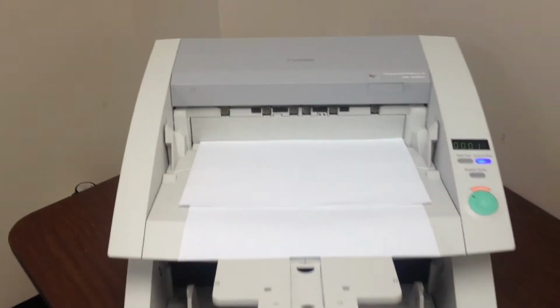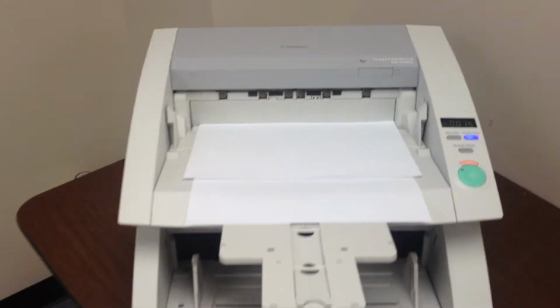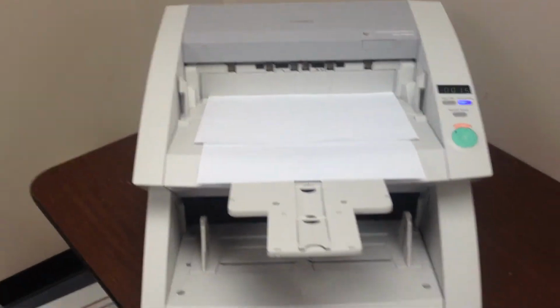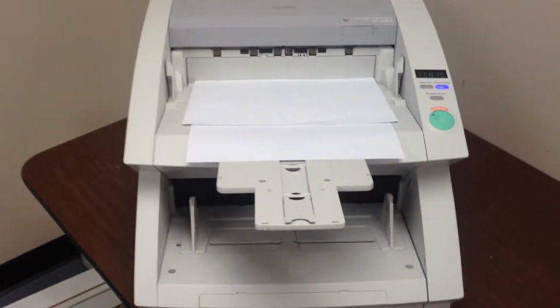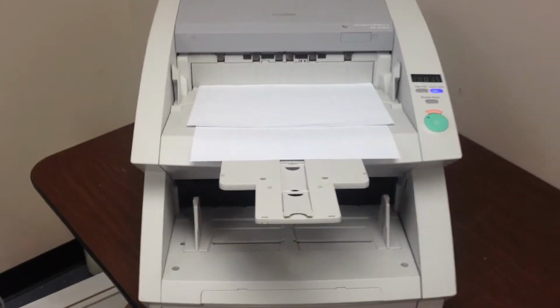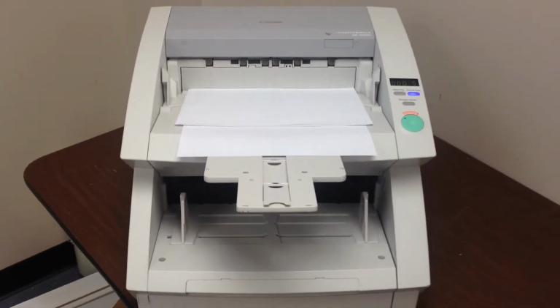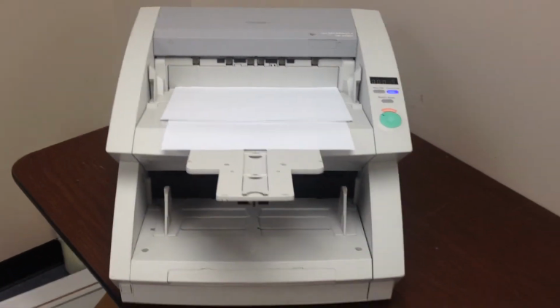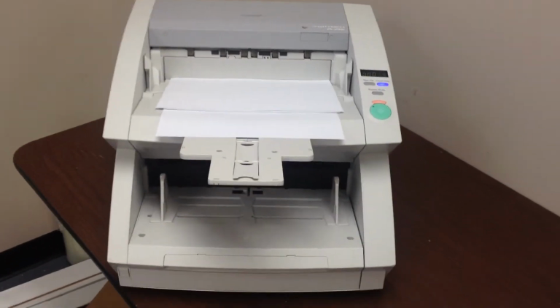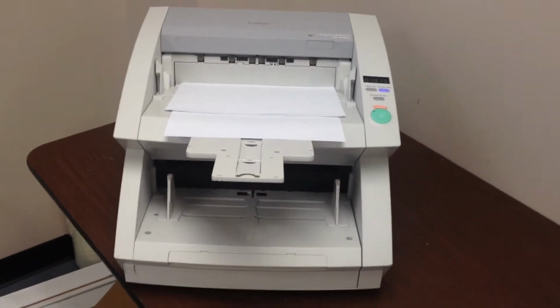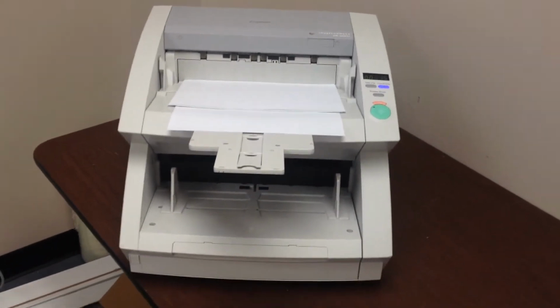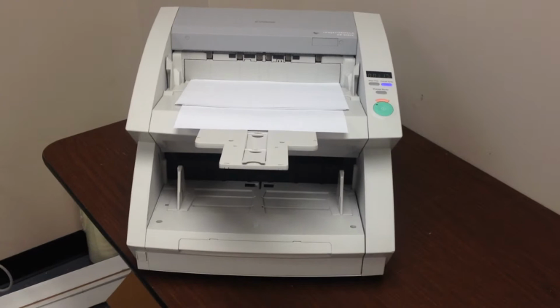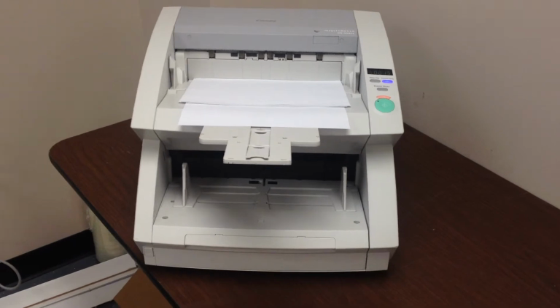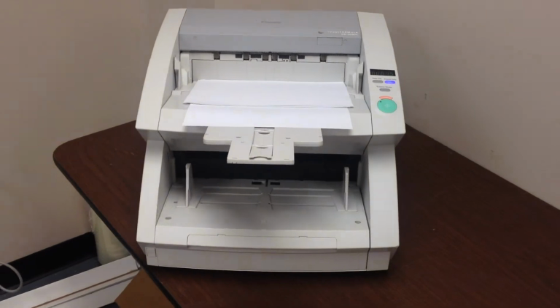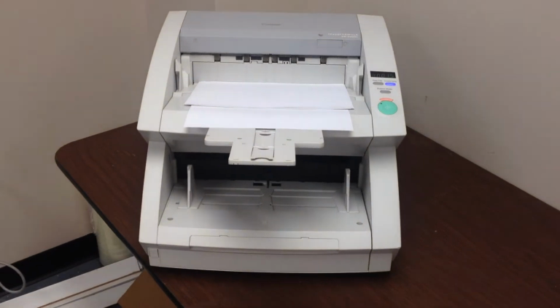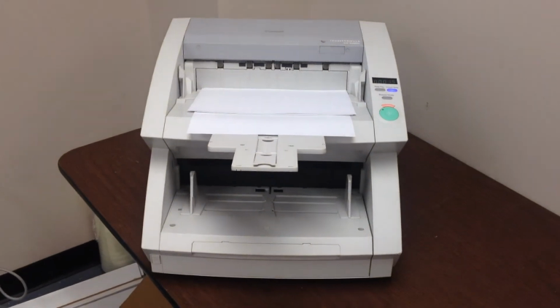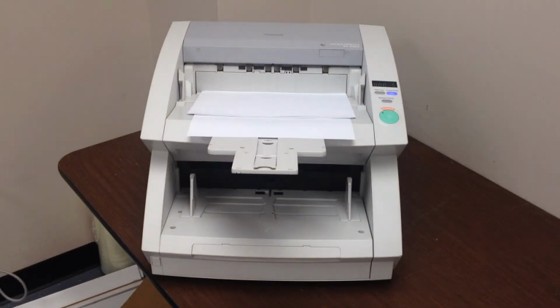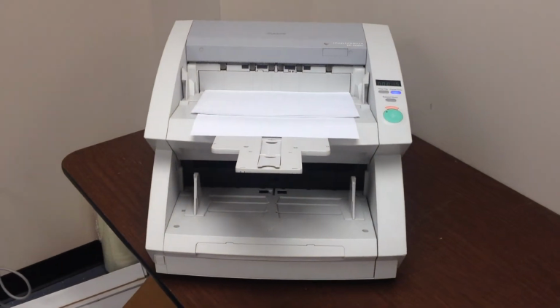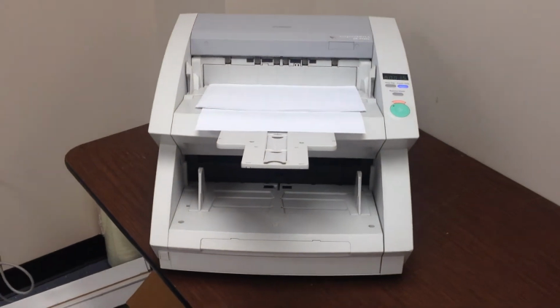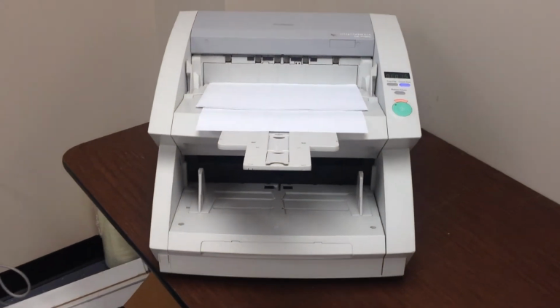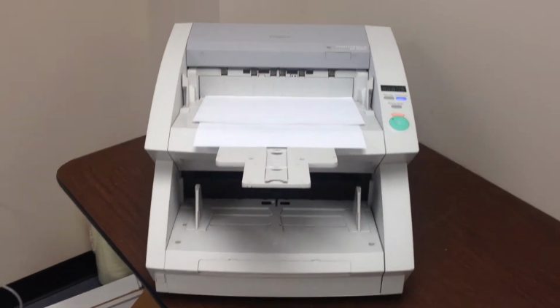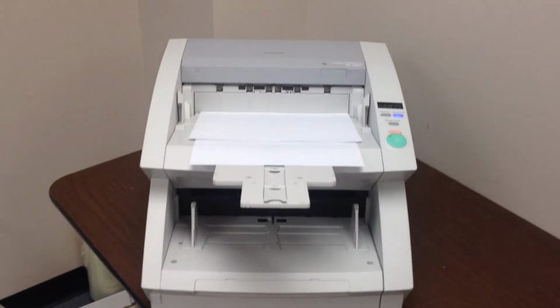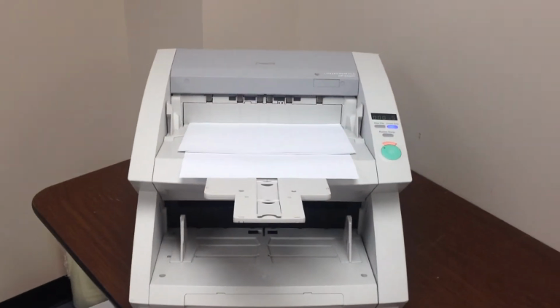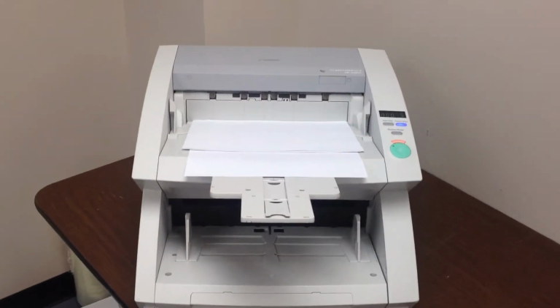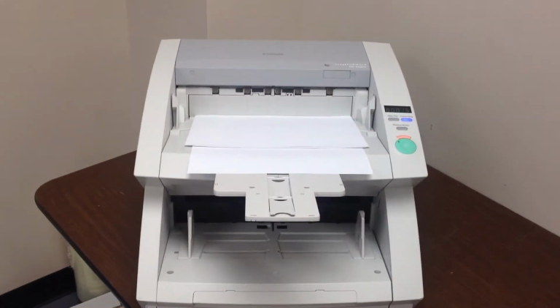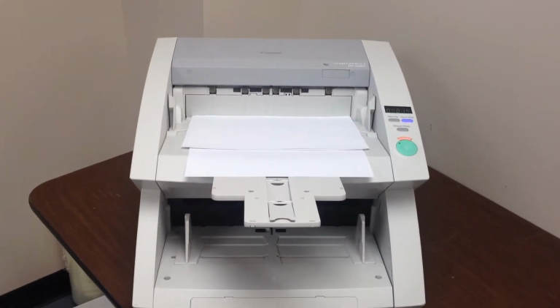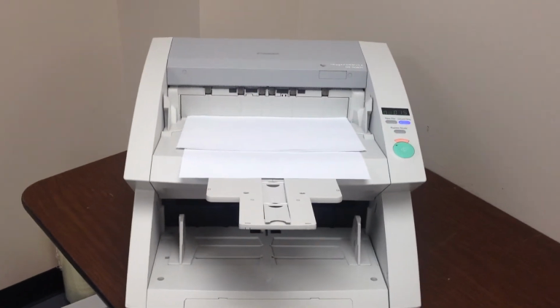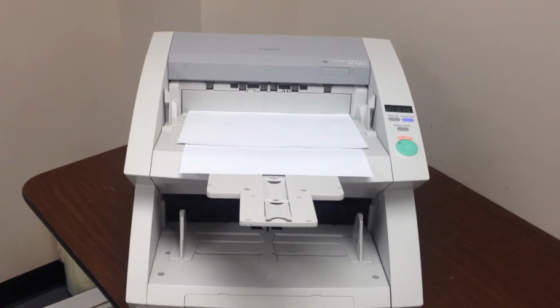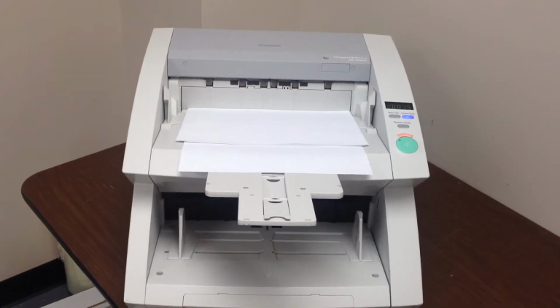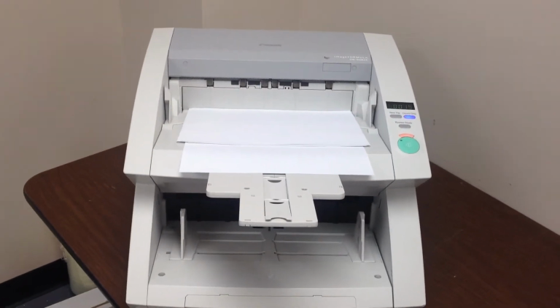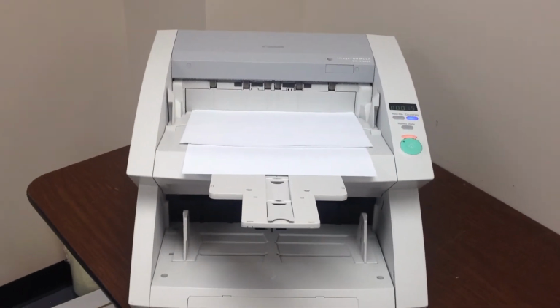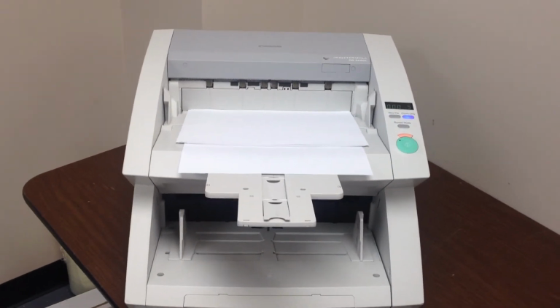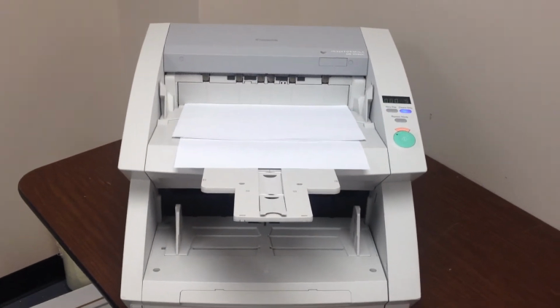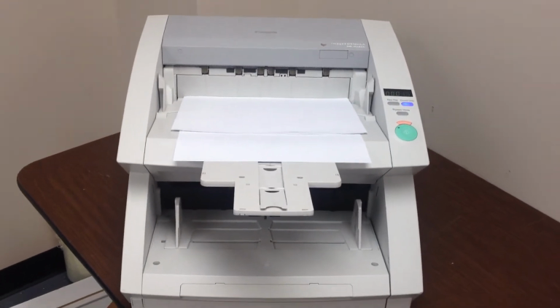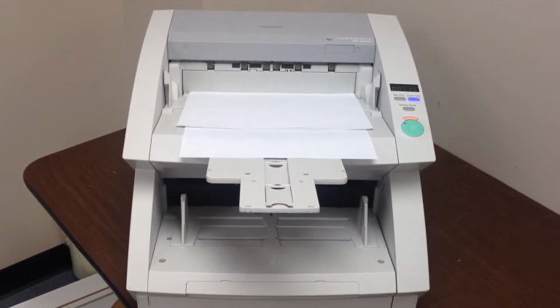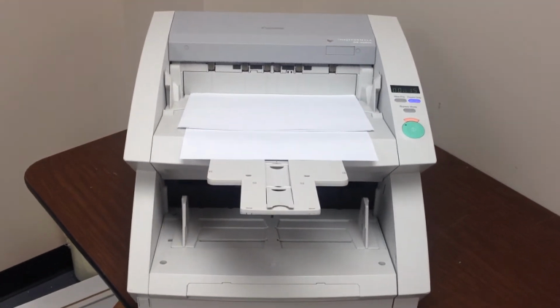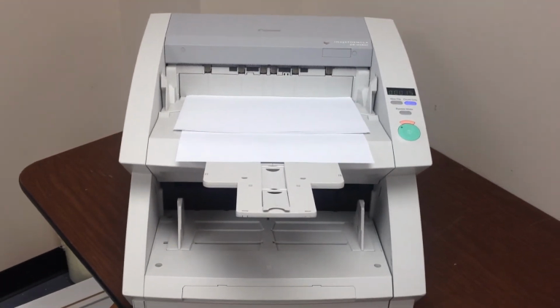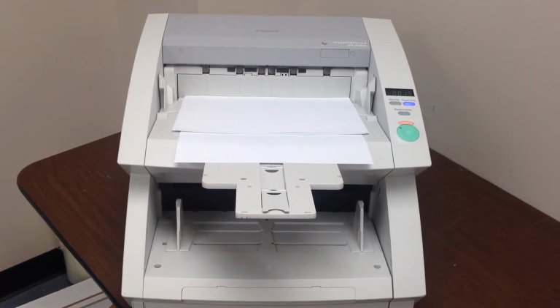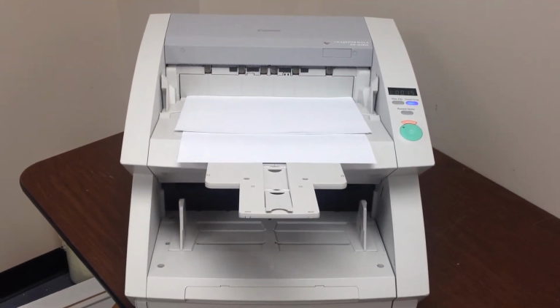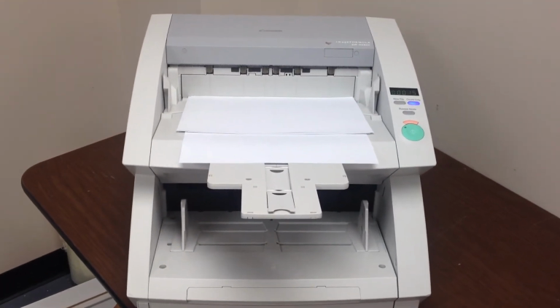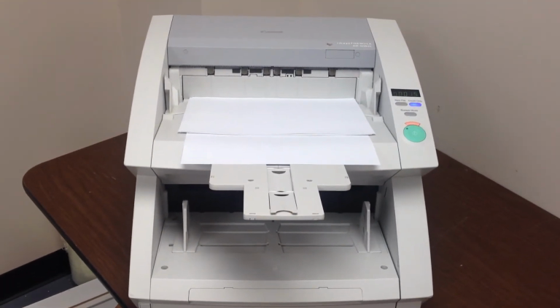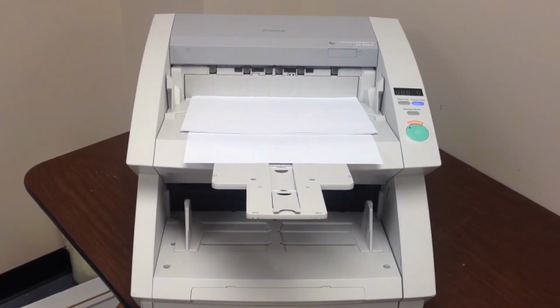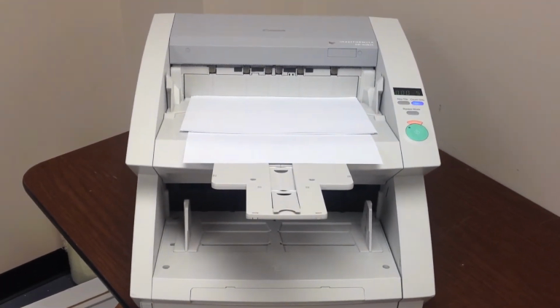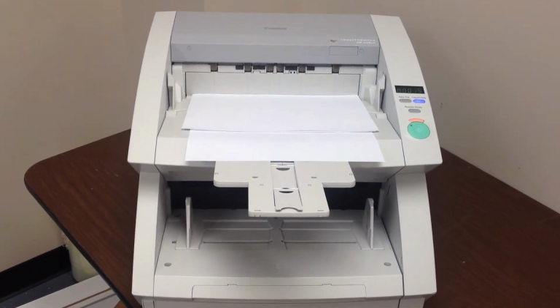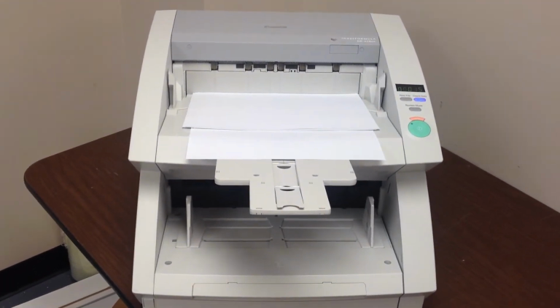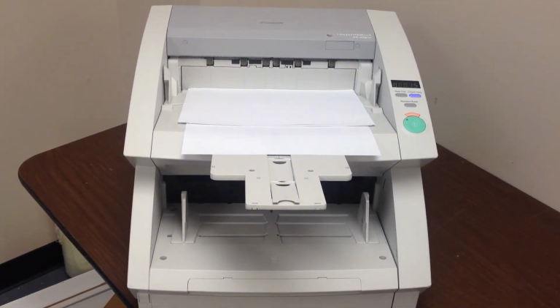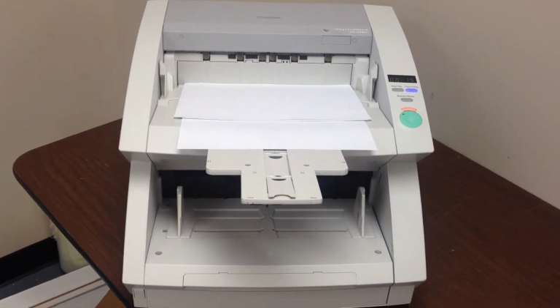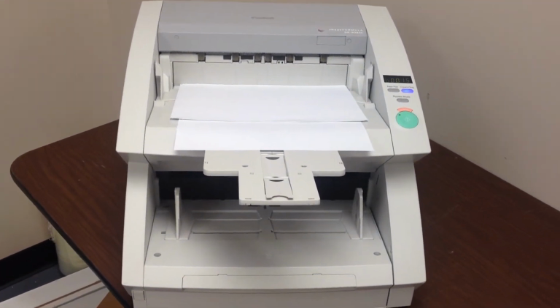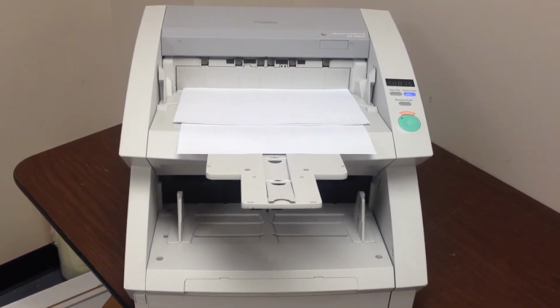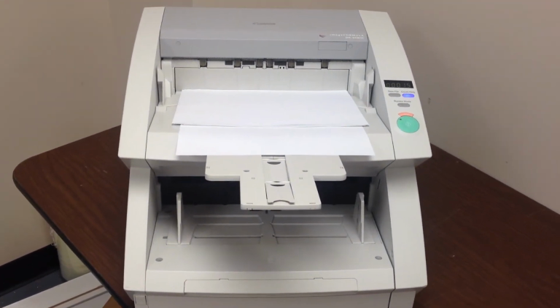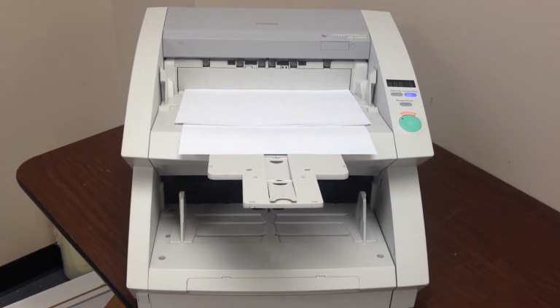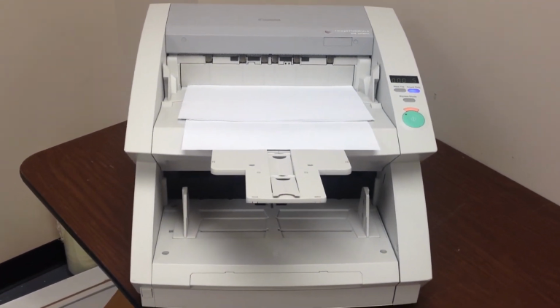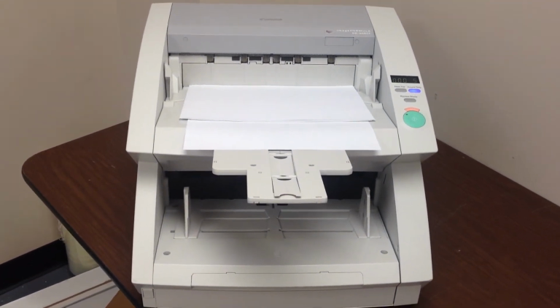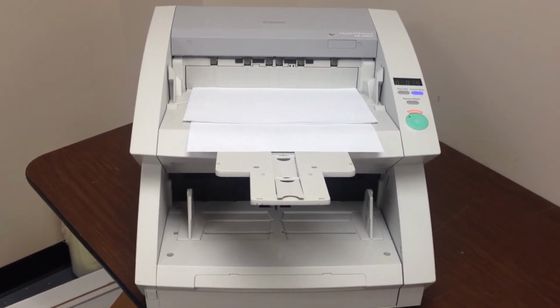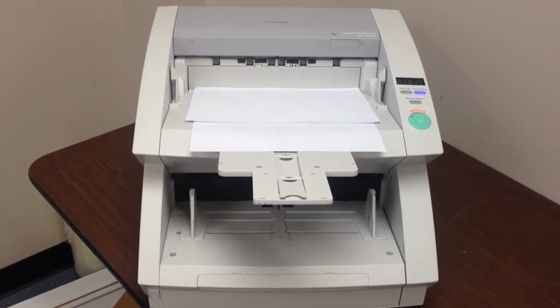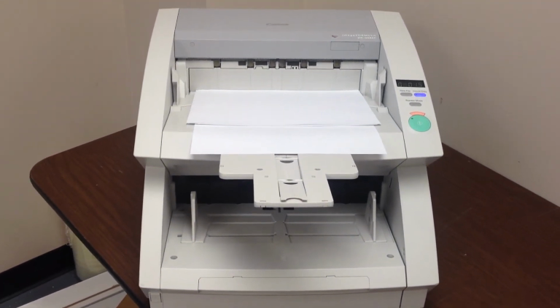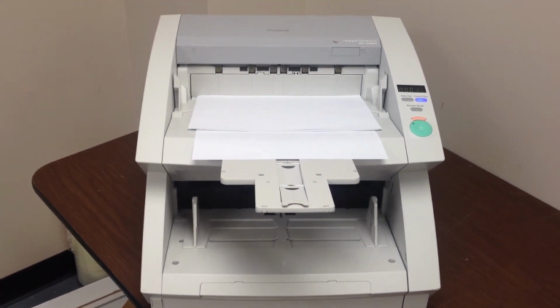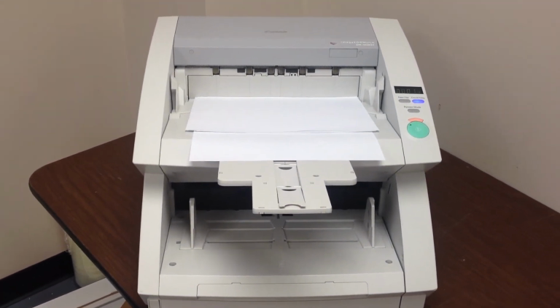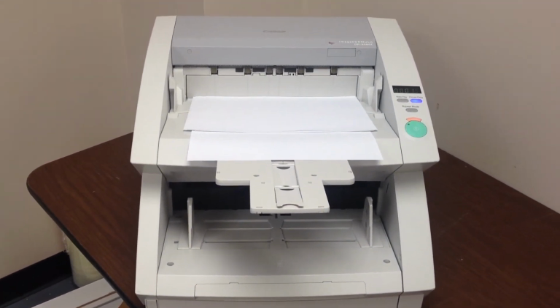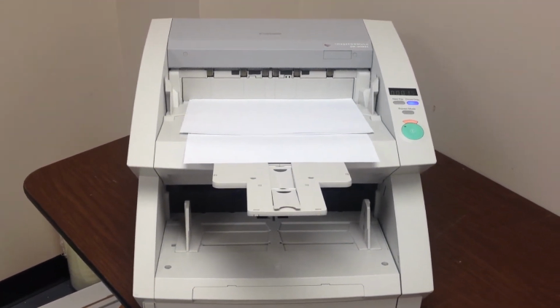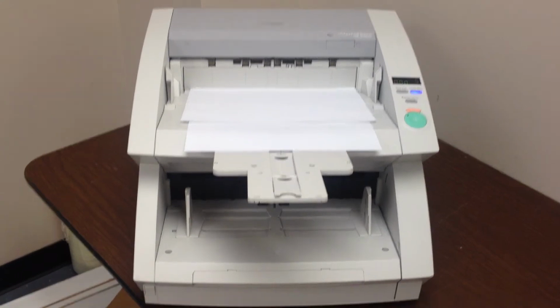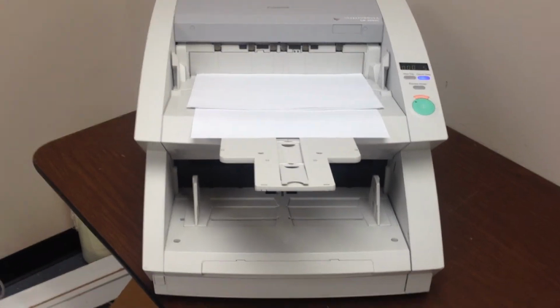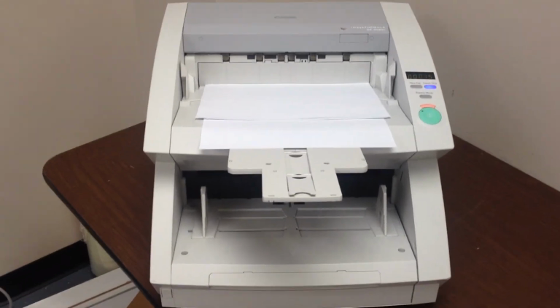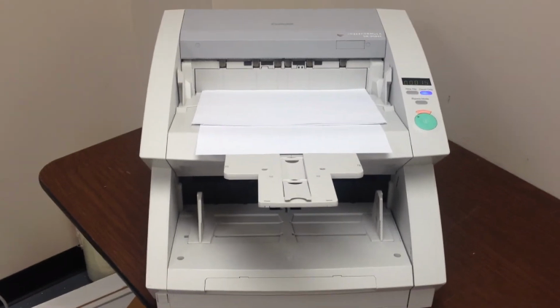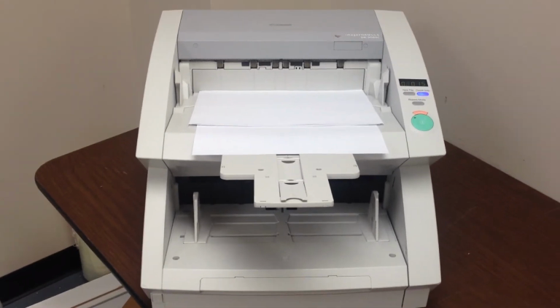And as you can see, it works well. Again, it's a Canon ImageFormula DR9080C — a high speed color scanner.